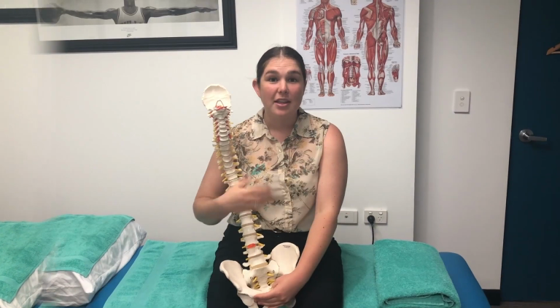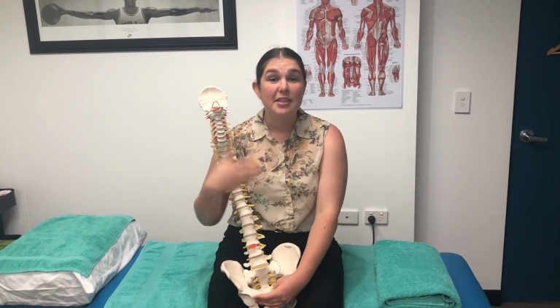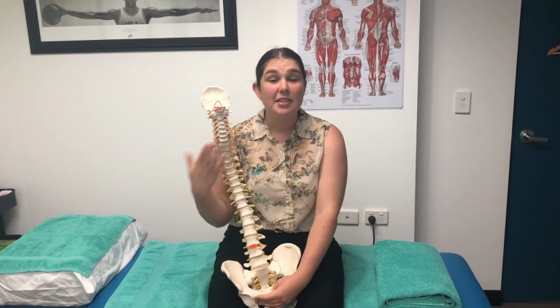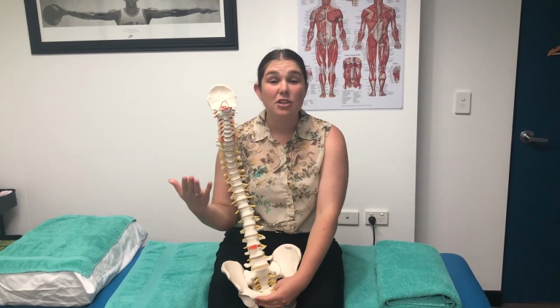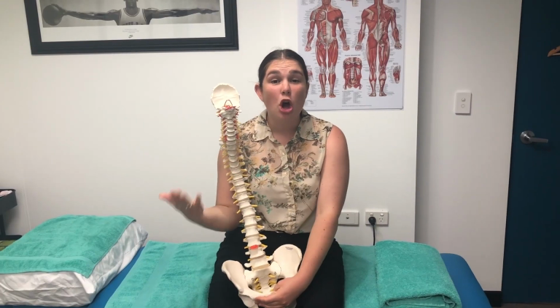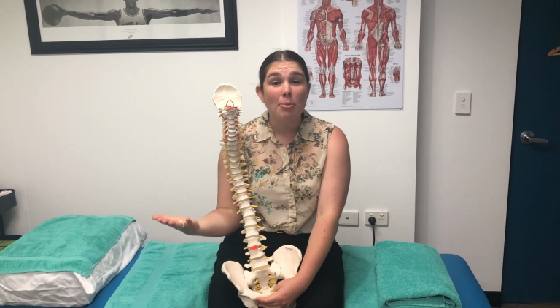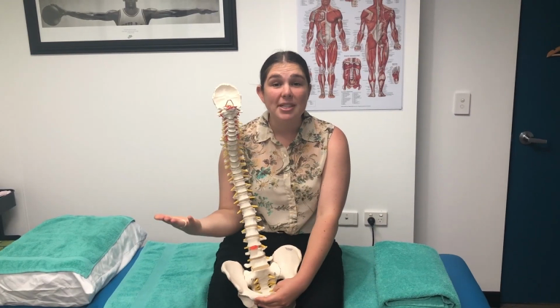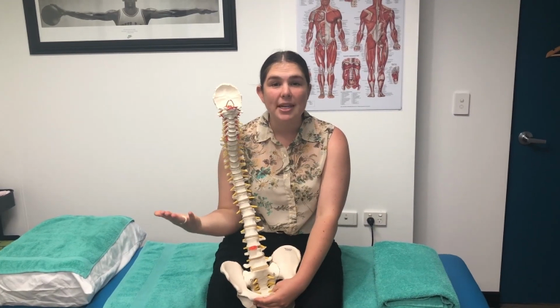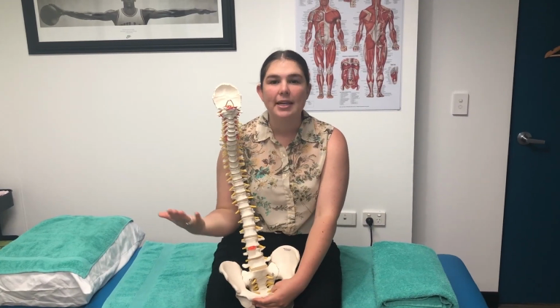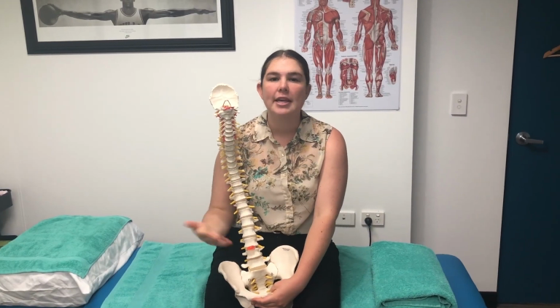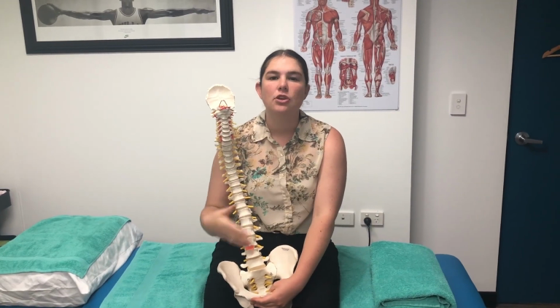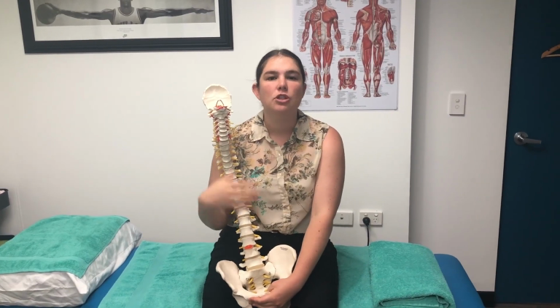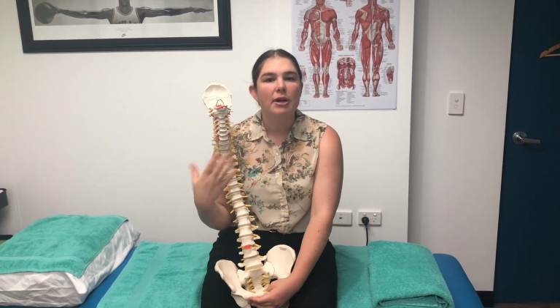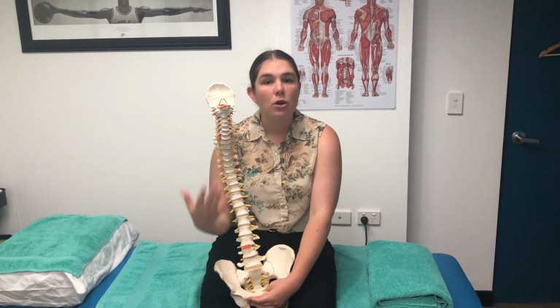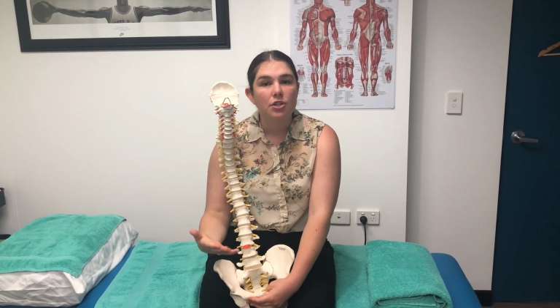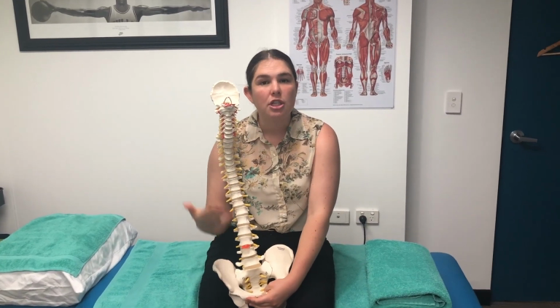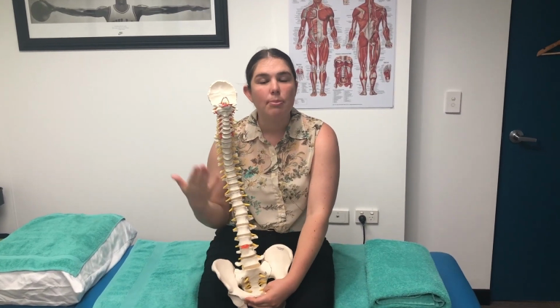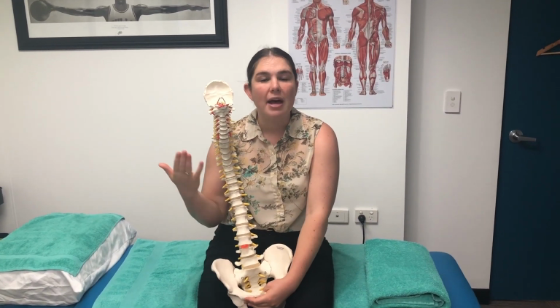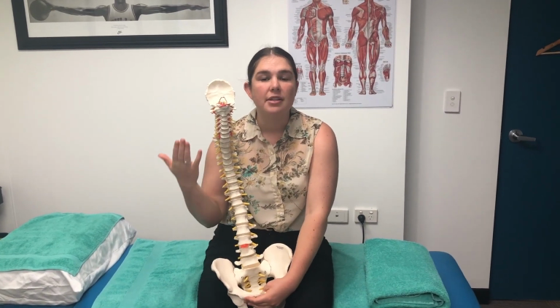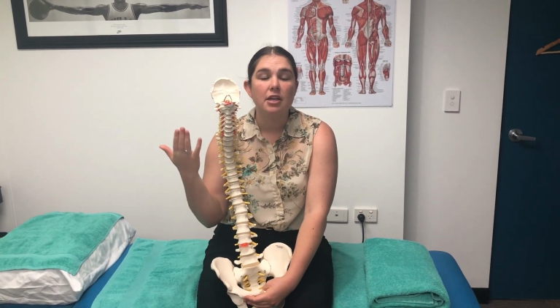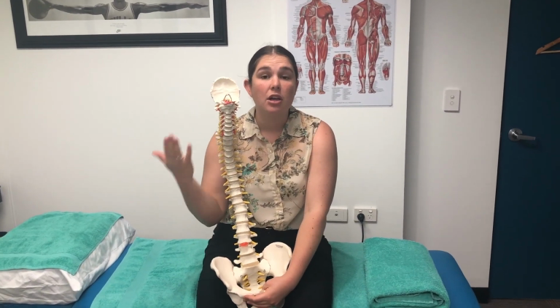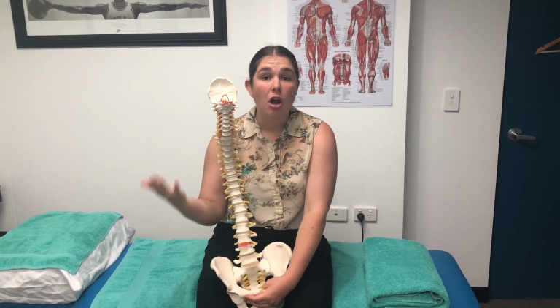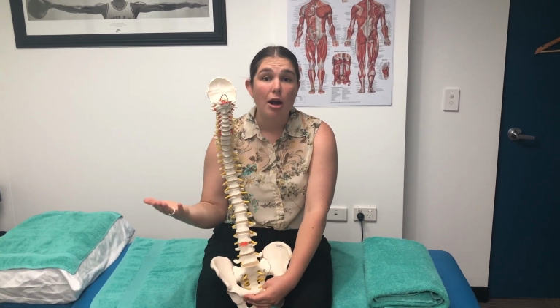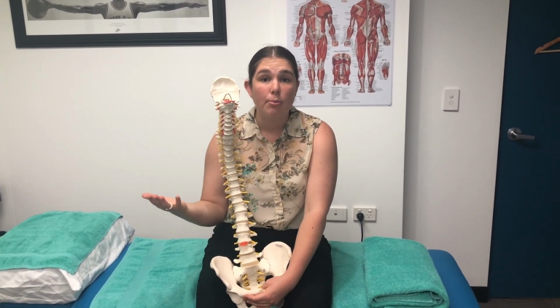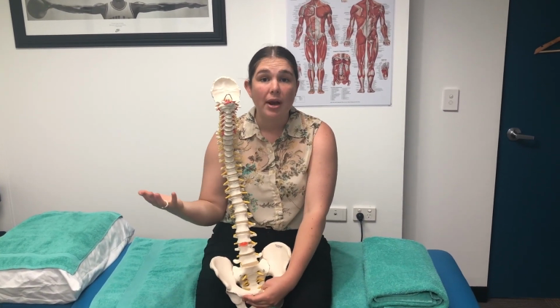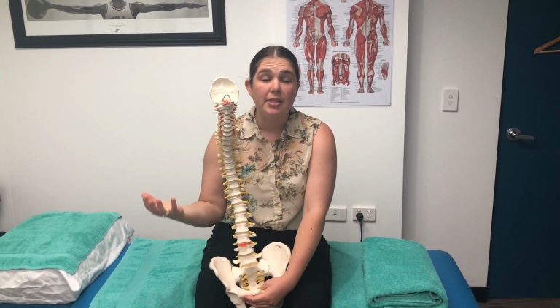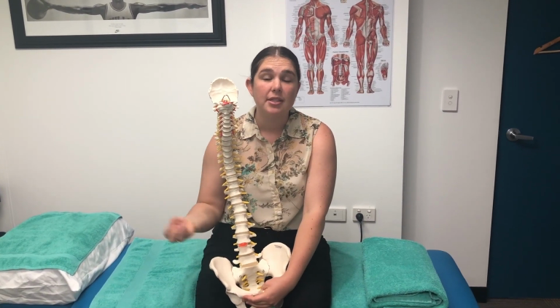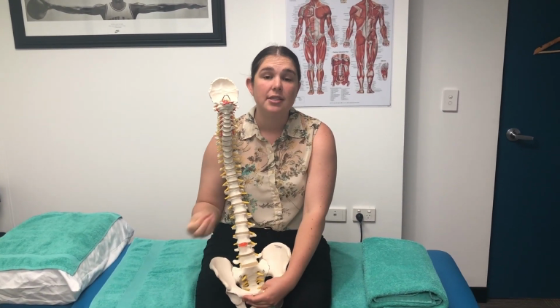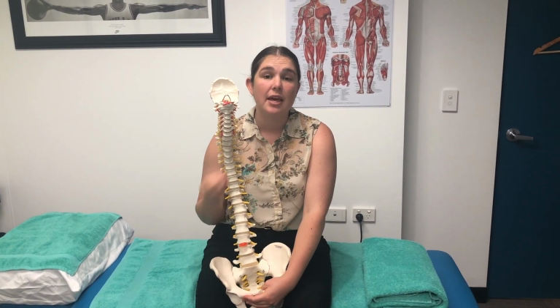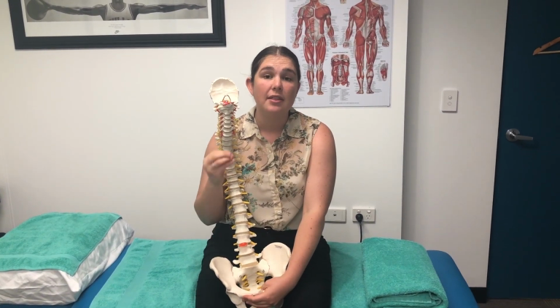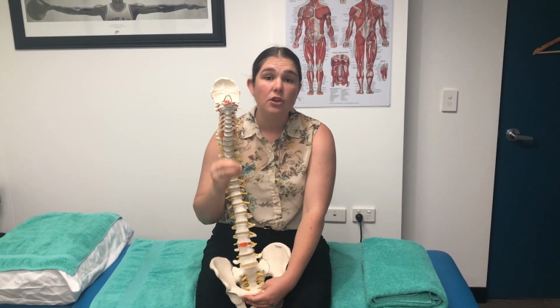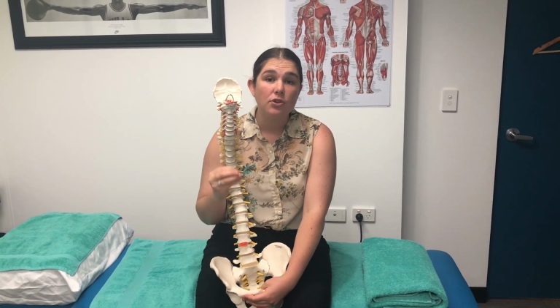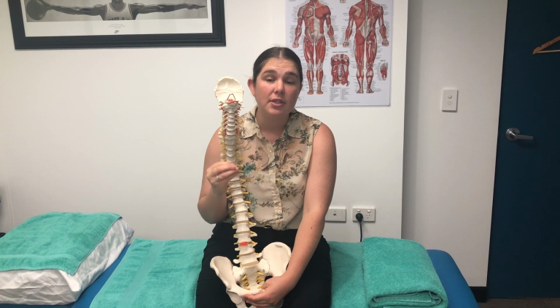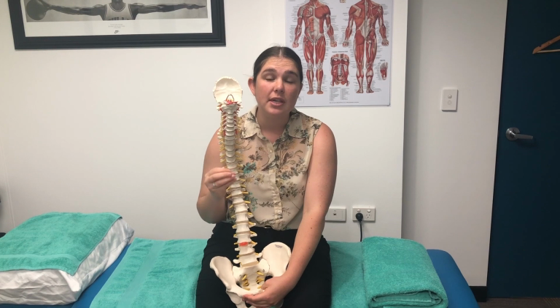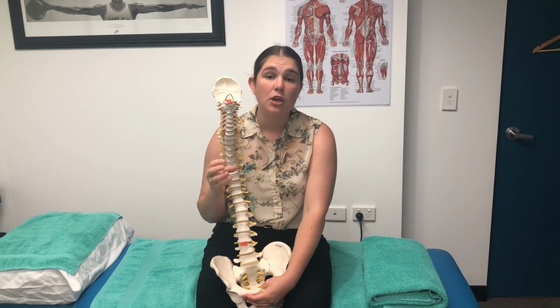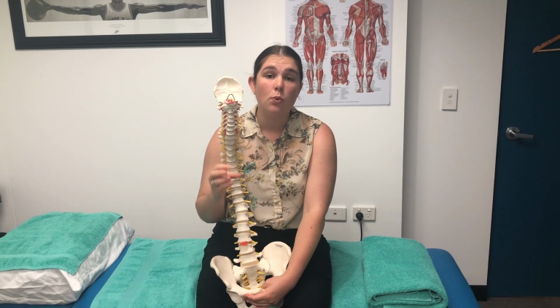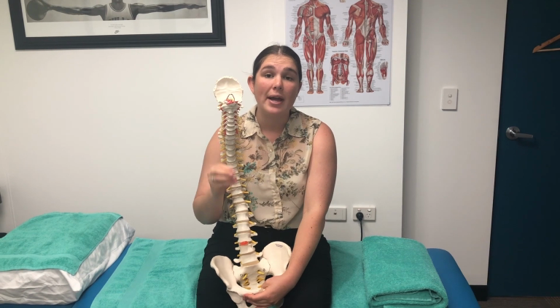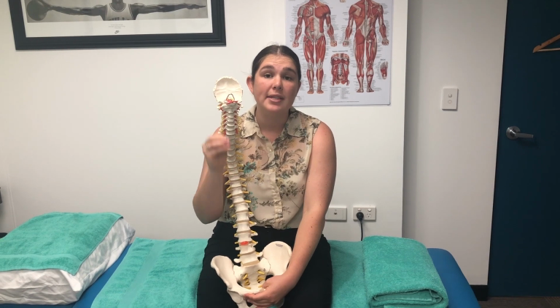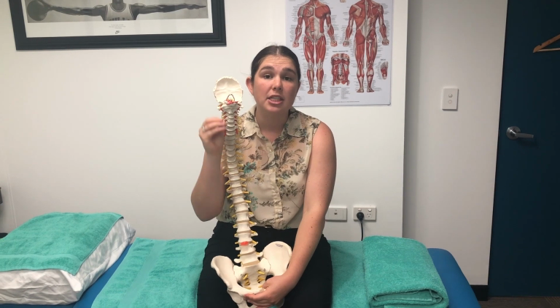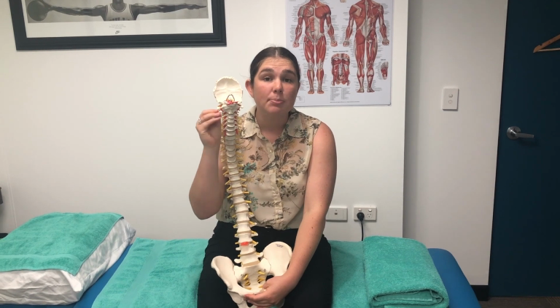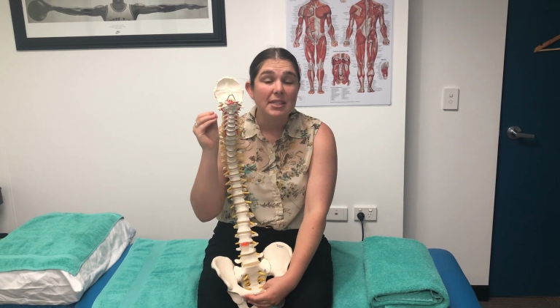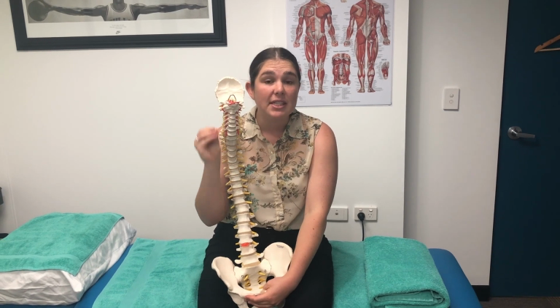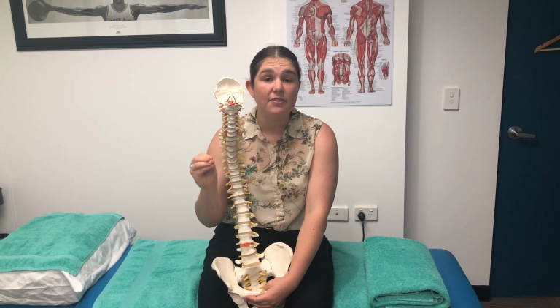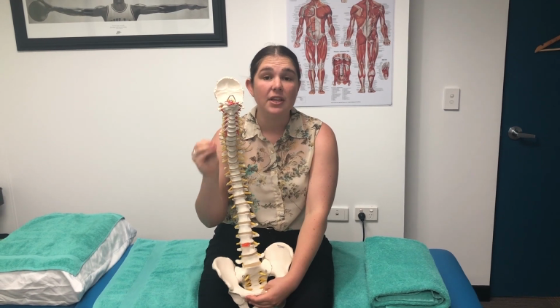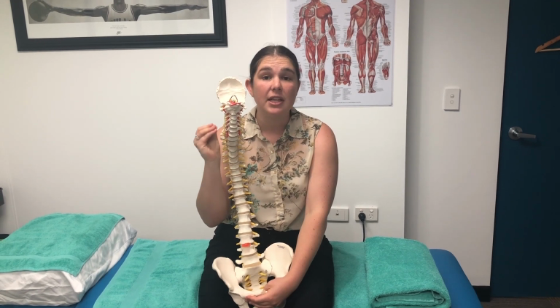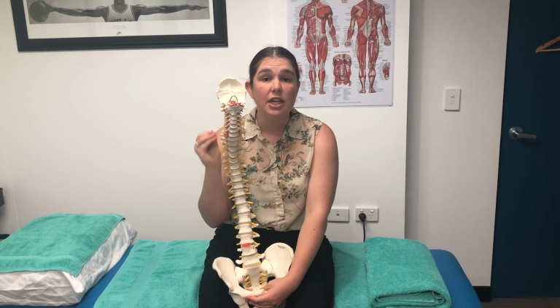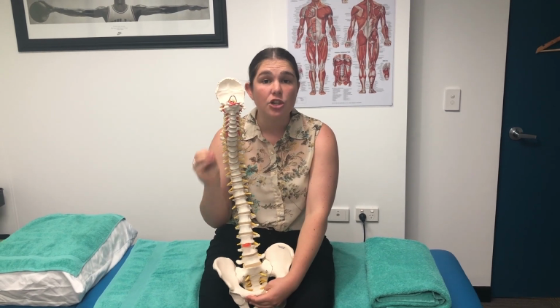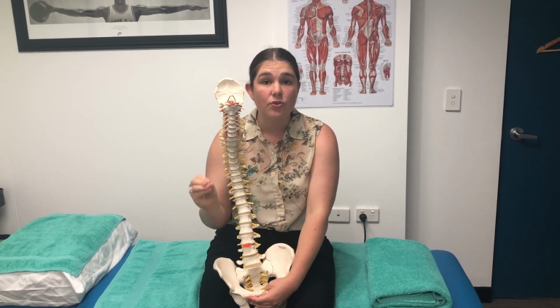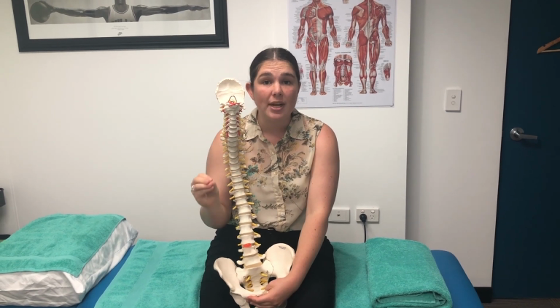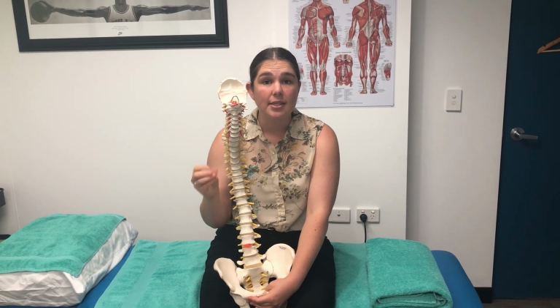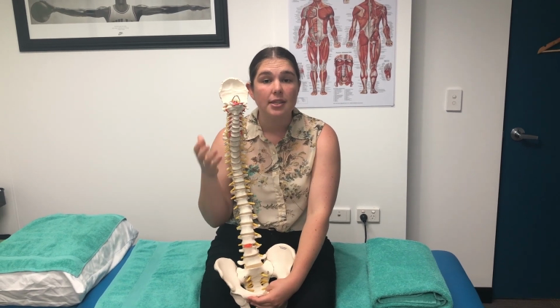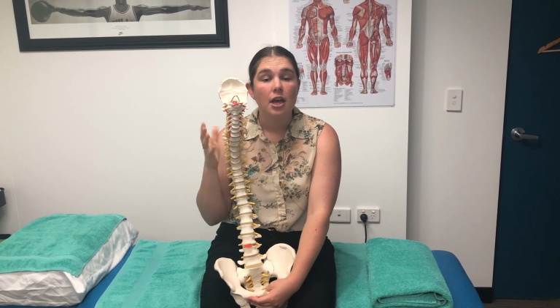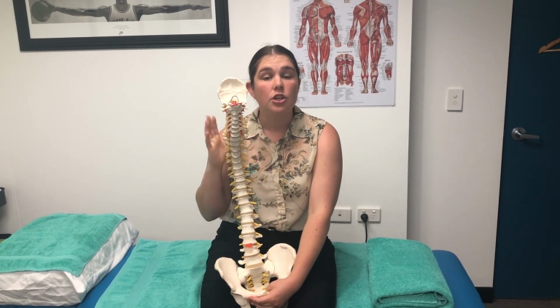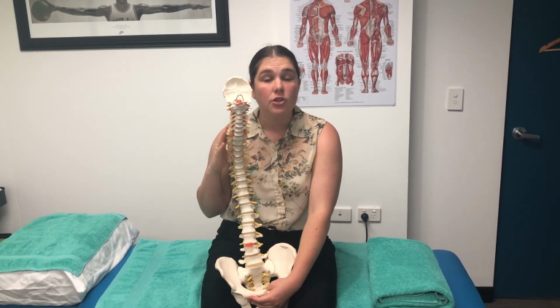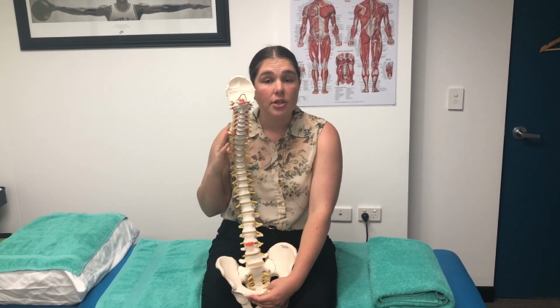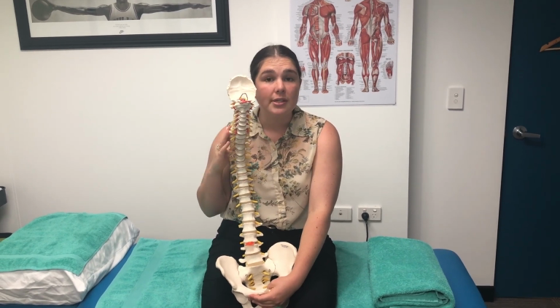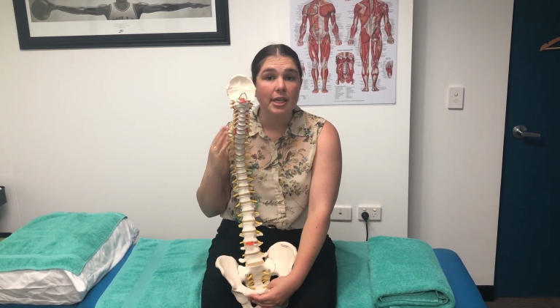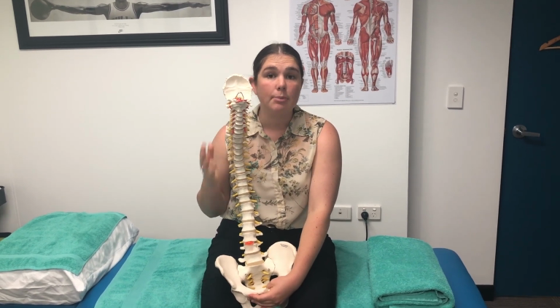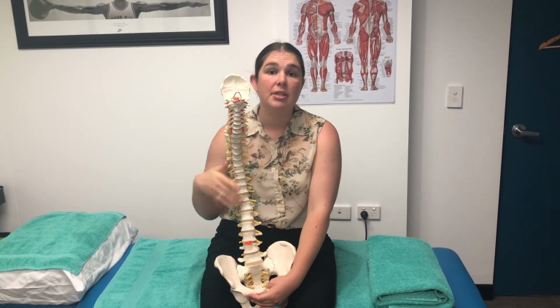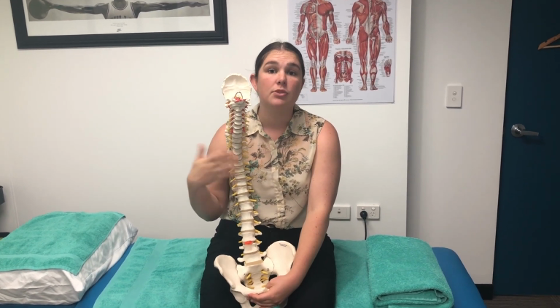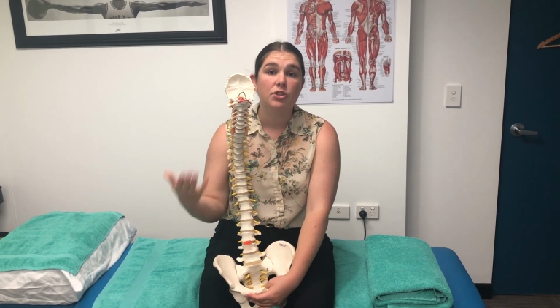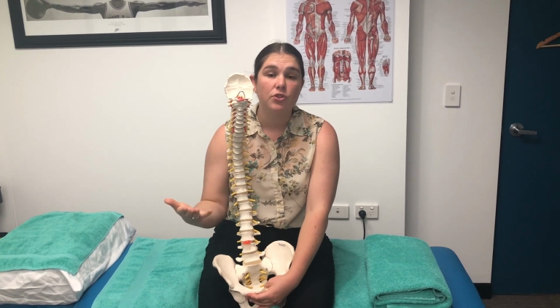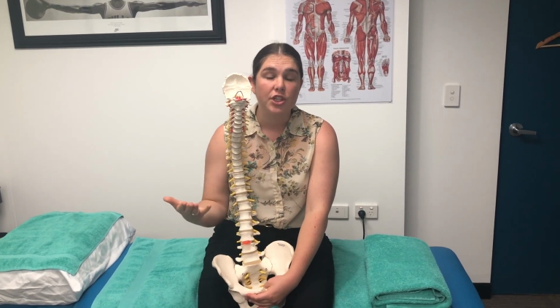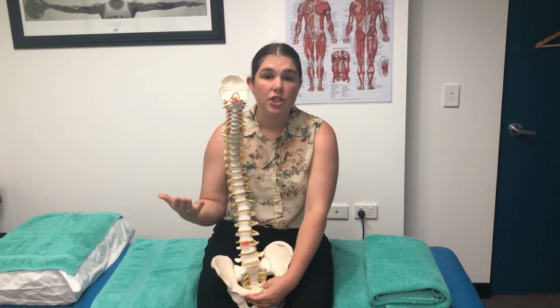This is a common technique used by osteopaths and chiropractors, and they use it in a way to specifically address certain segmental restrictions.